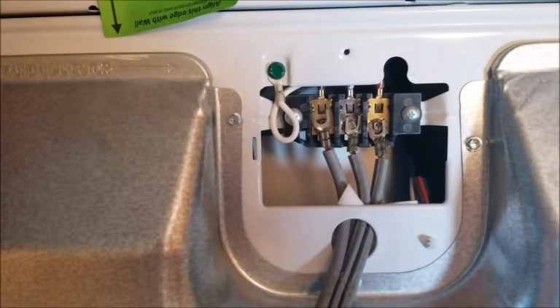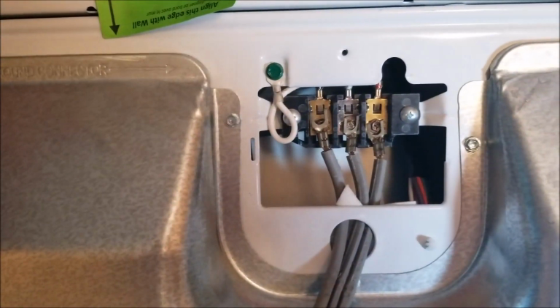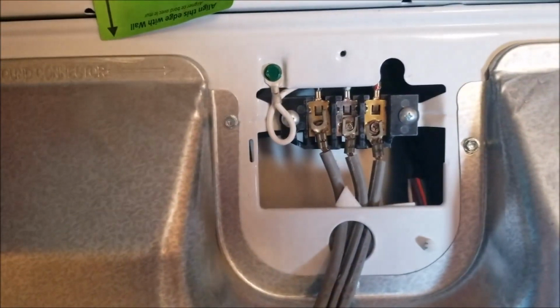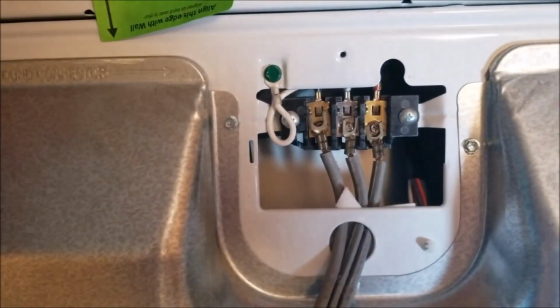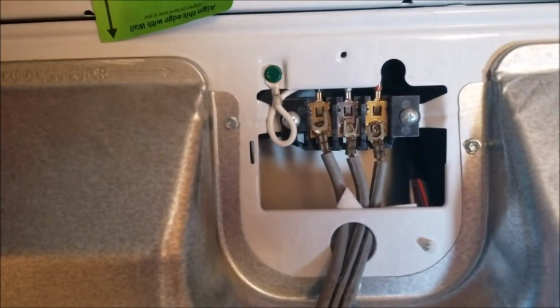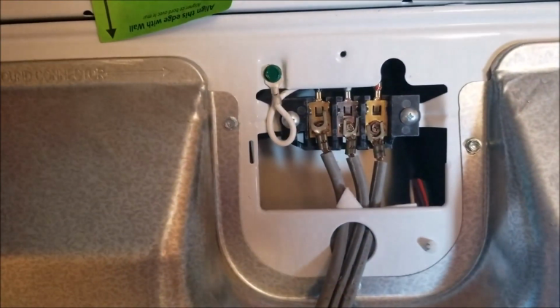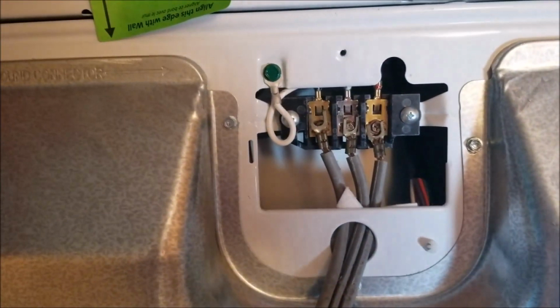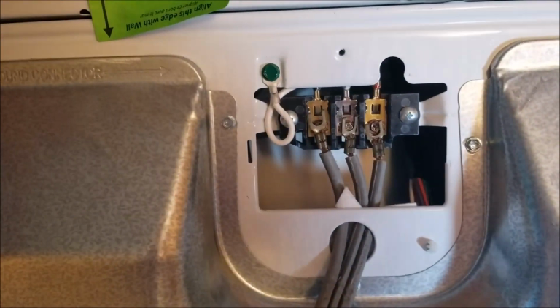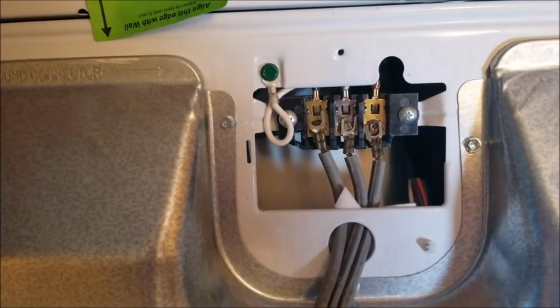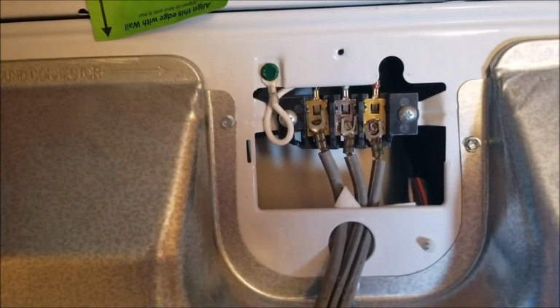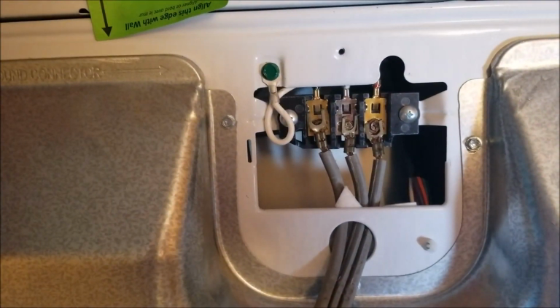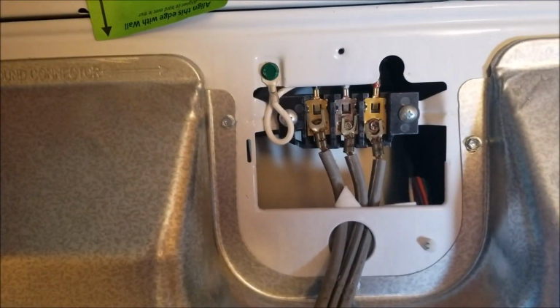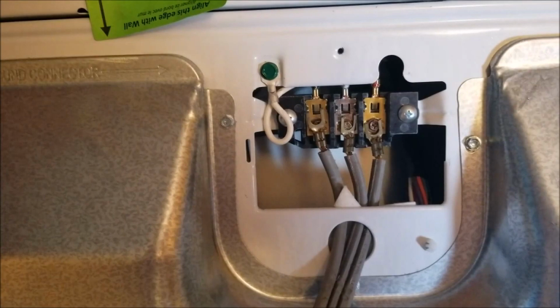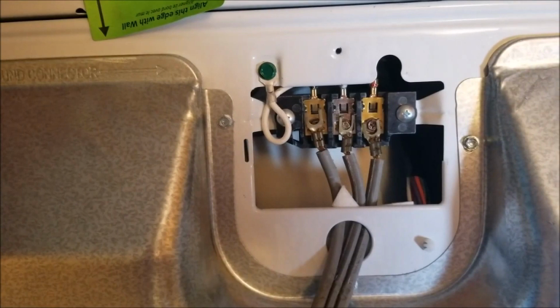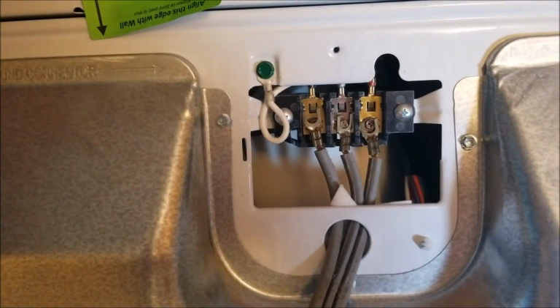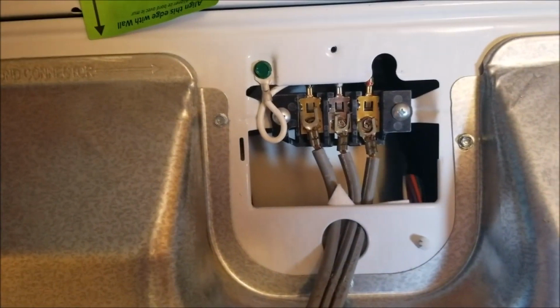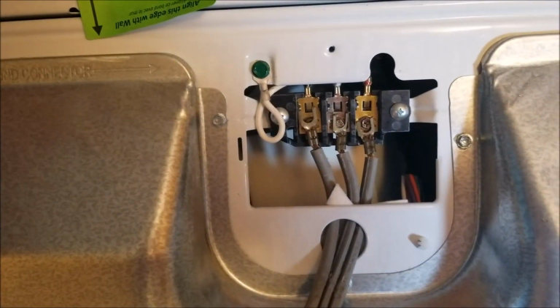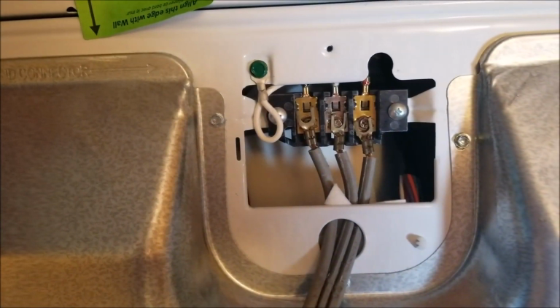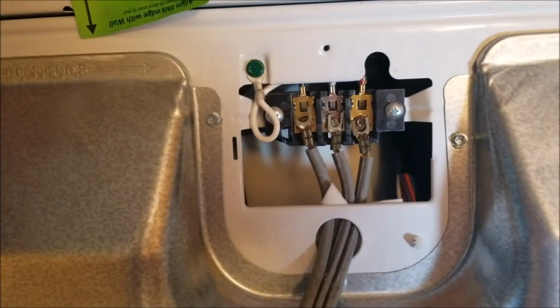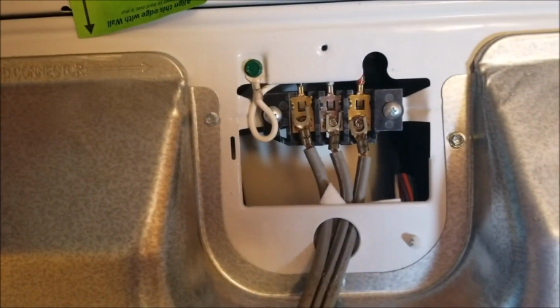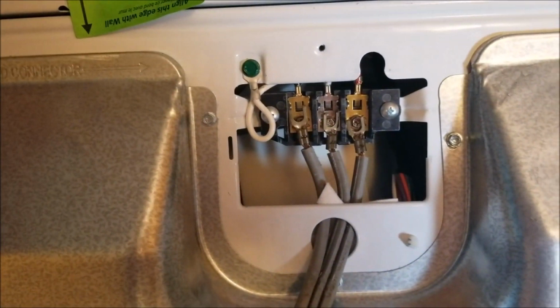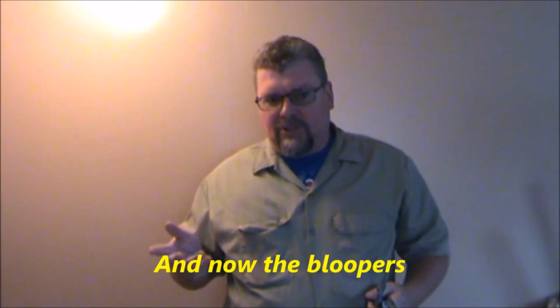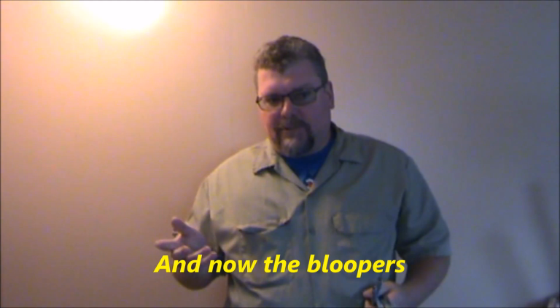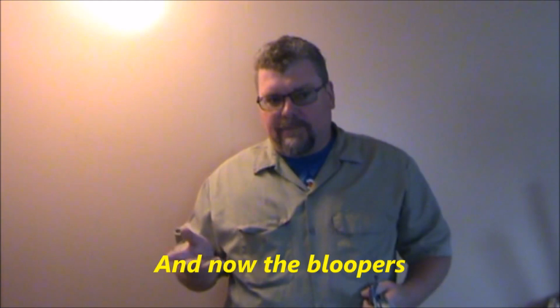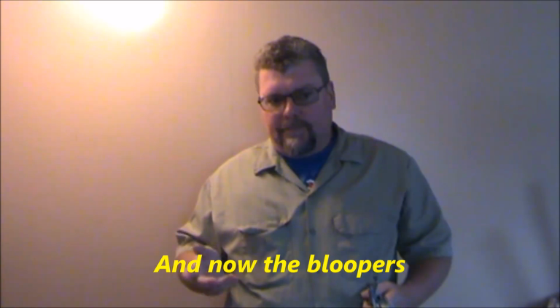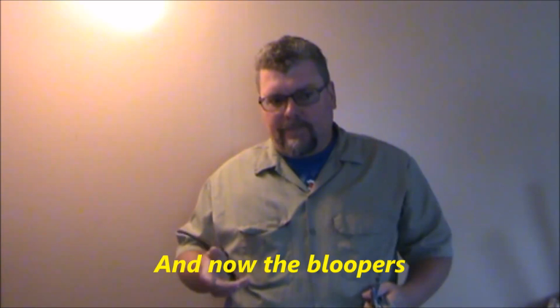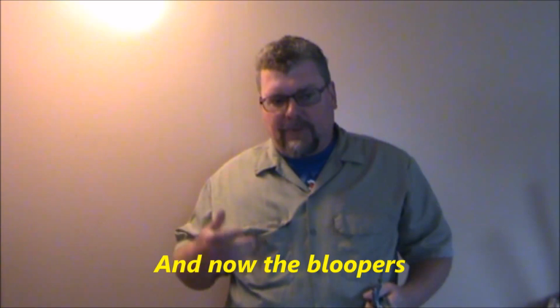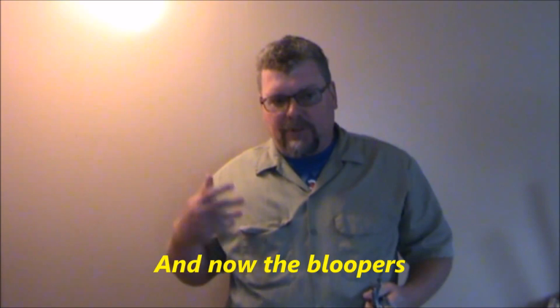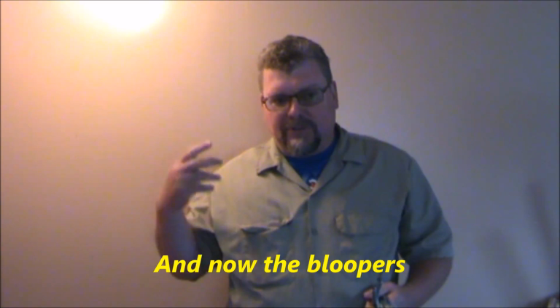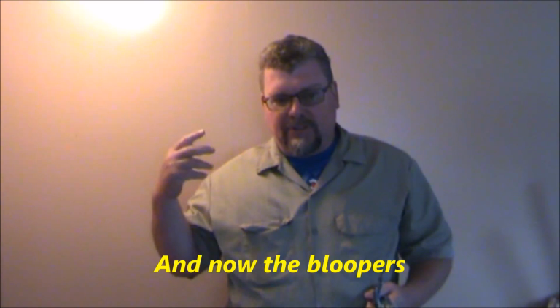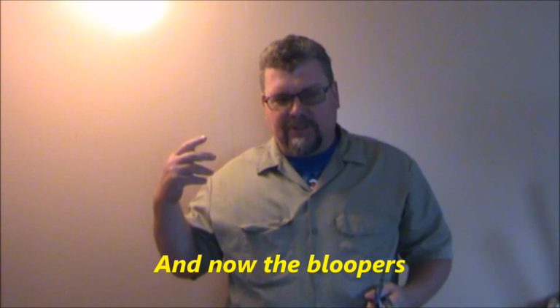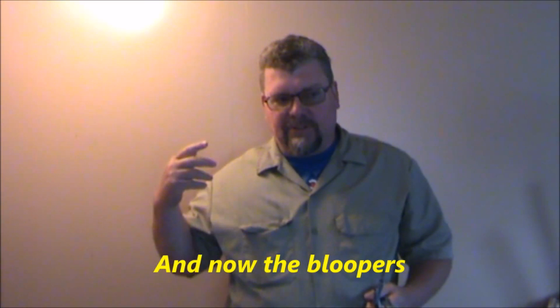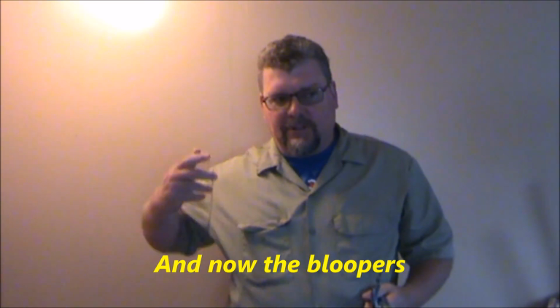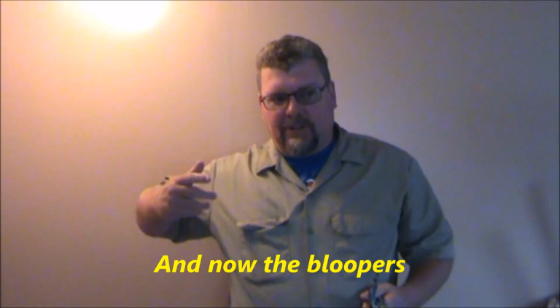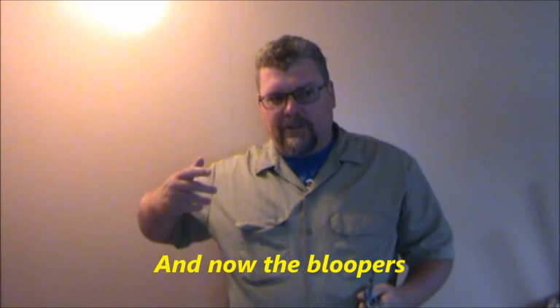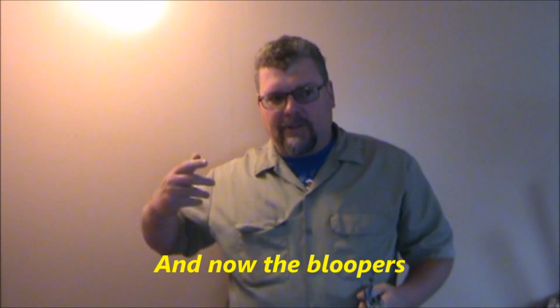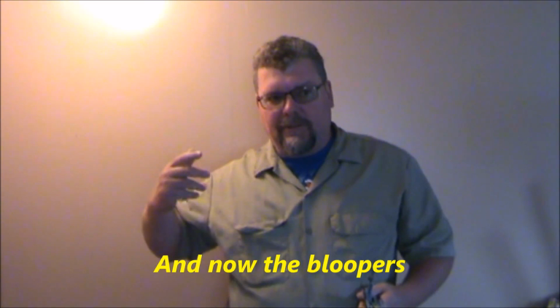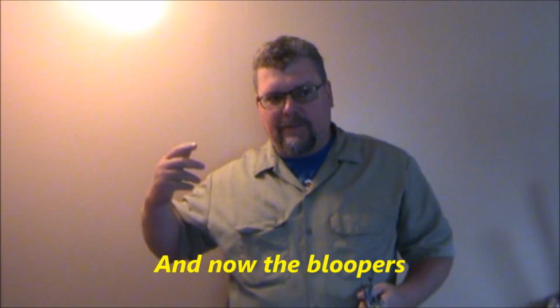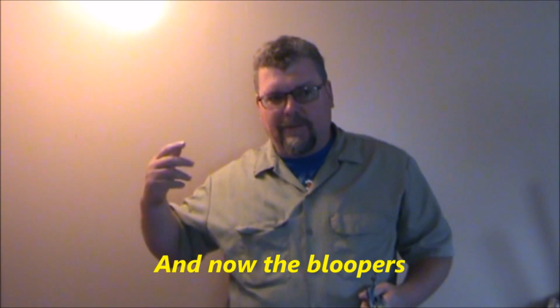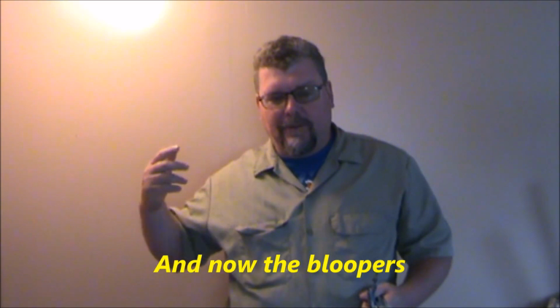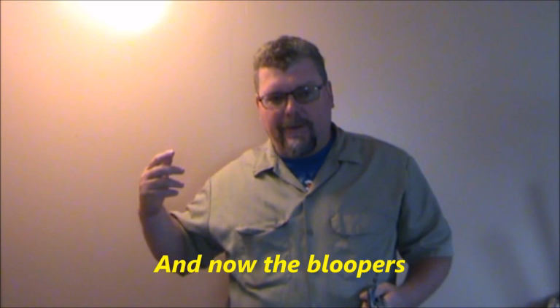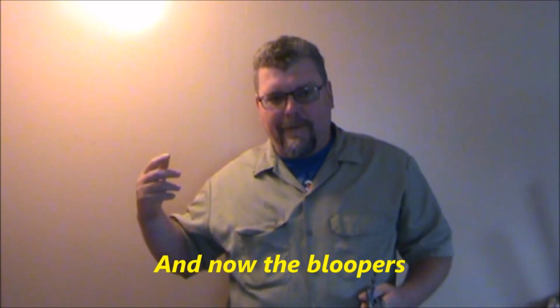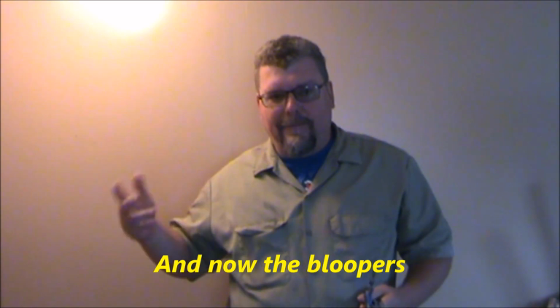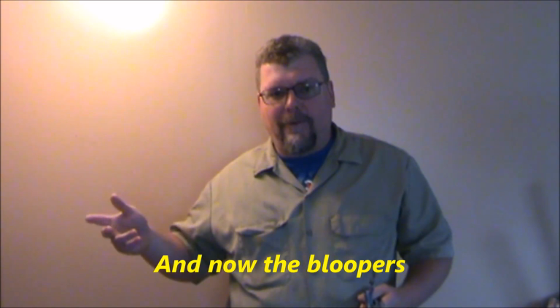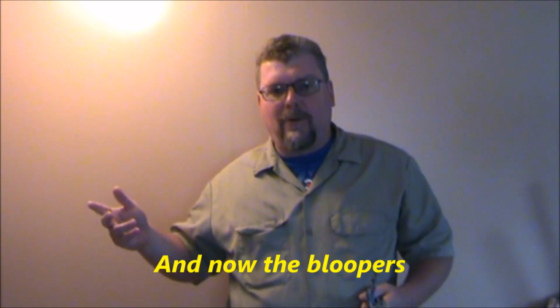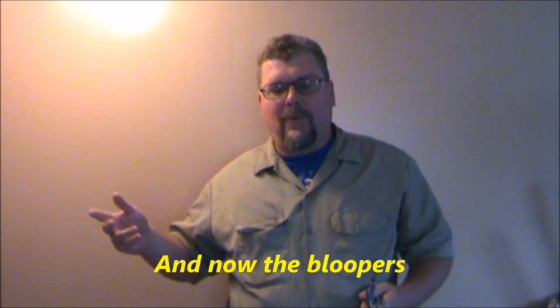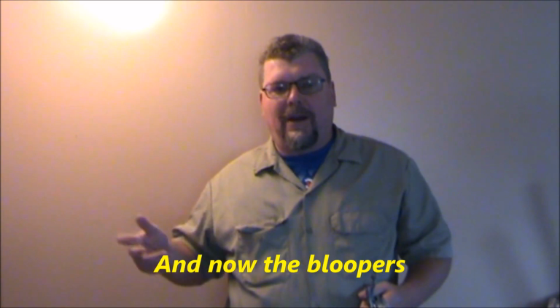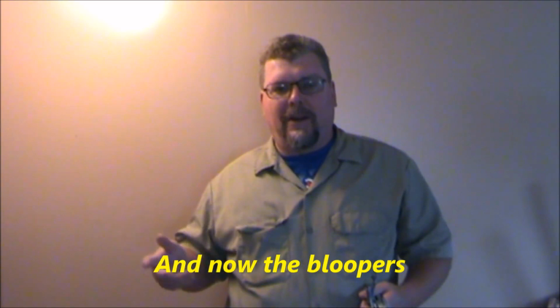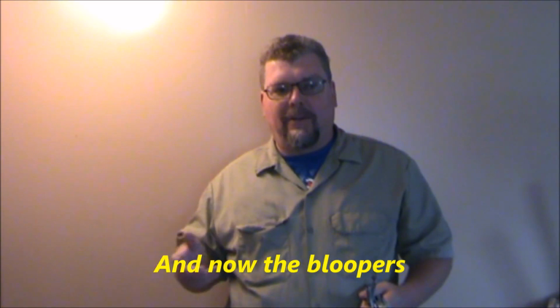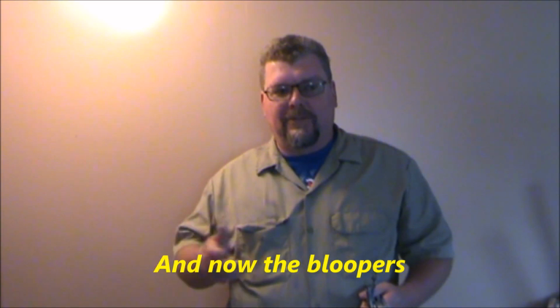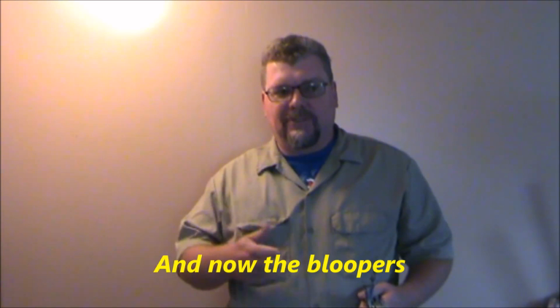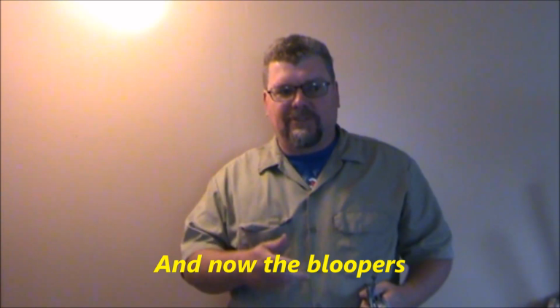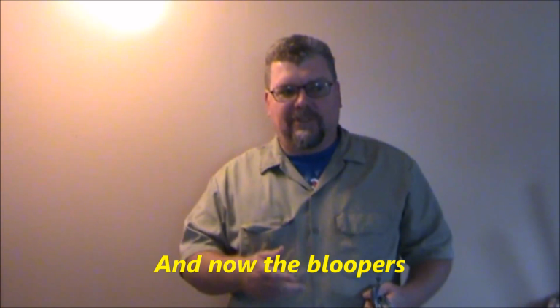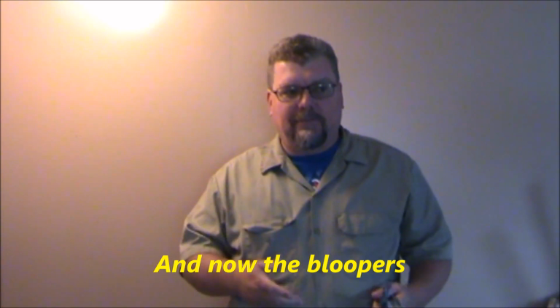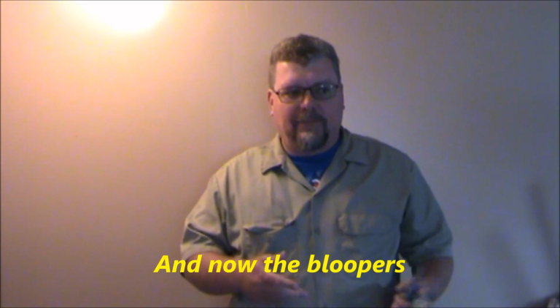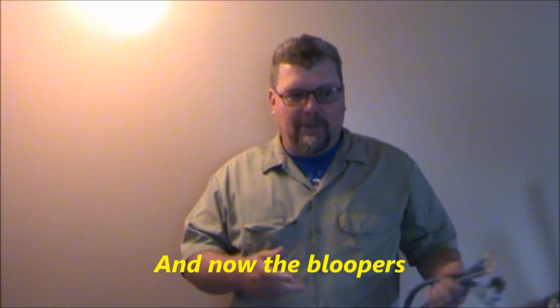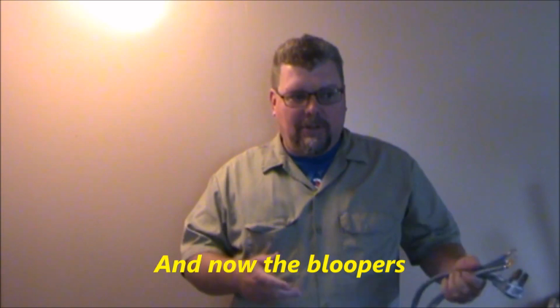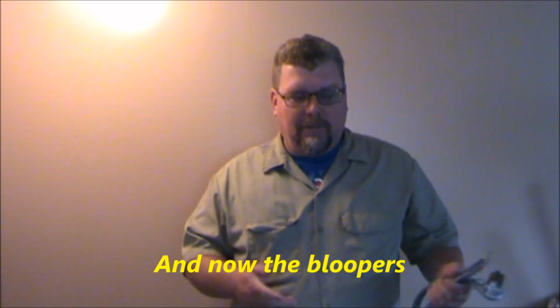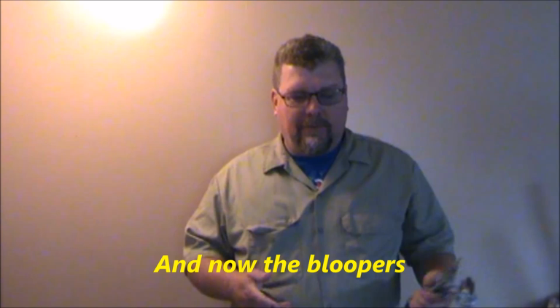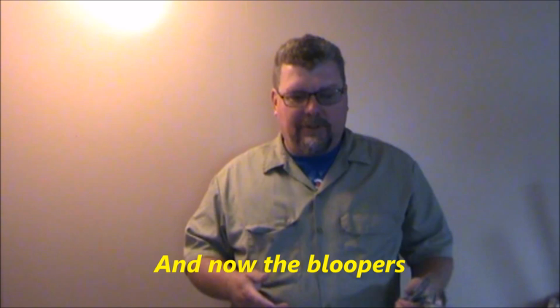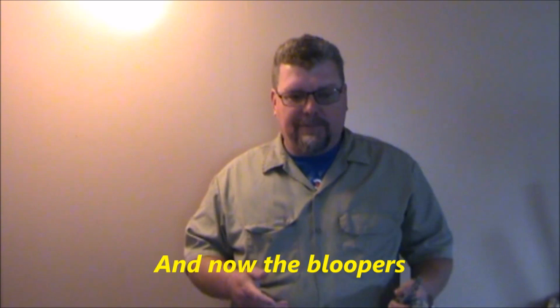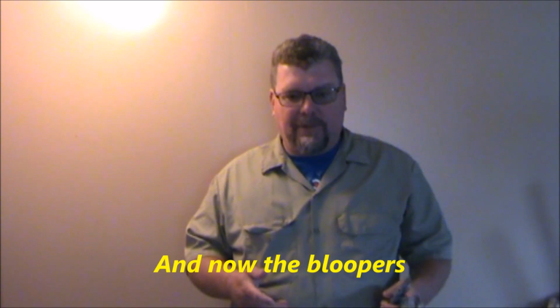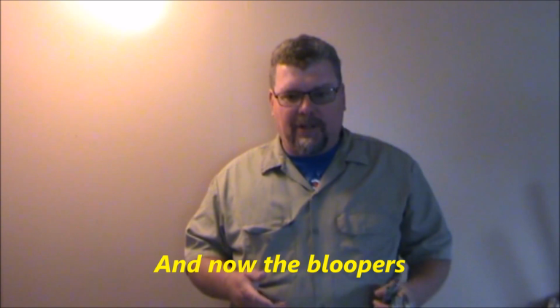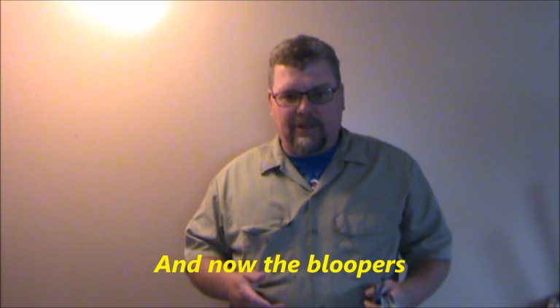Thanks for watching. The kitchen uses a 4-wire system for its plug.